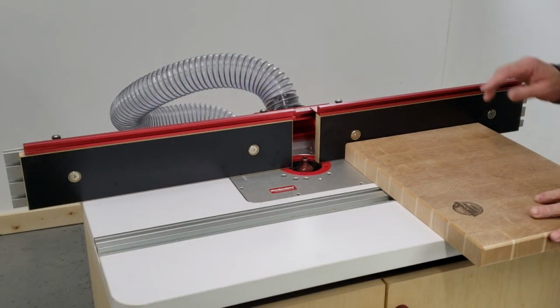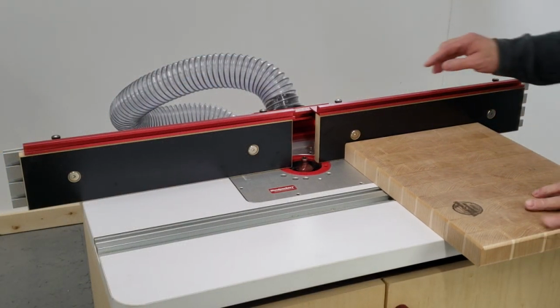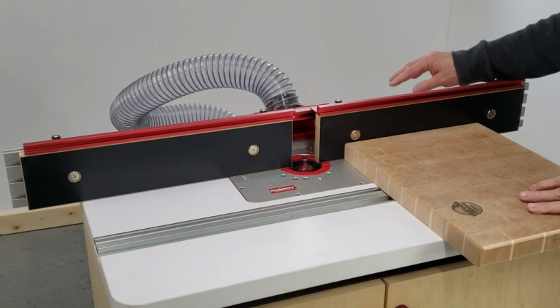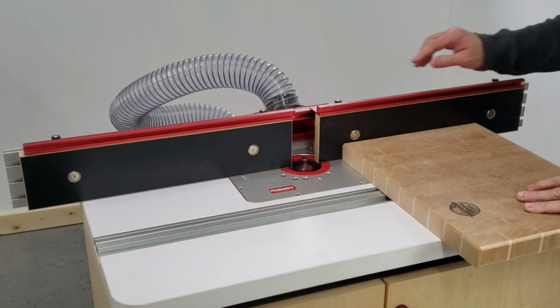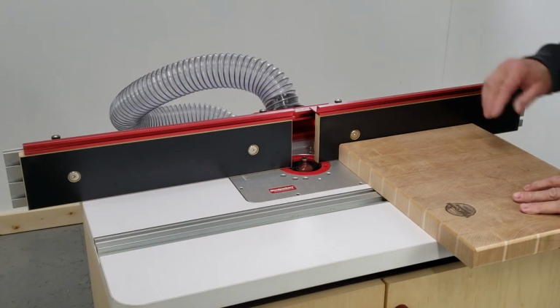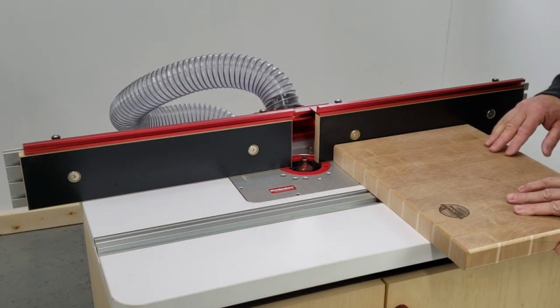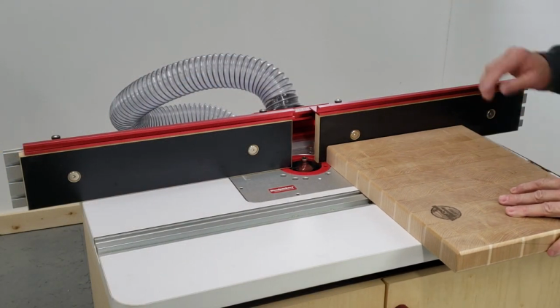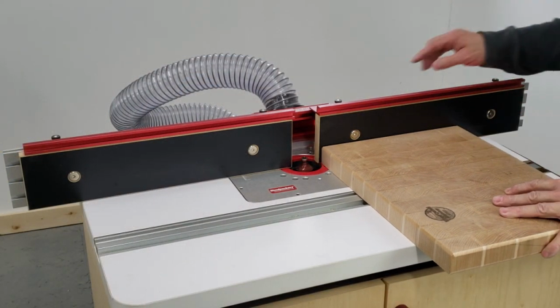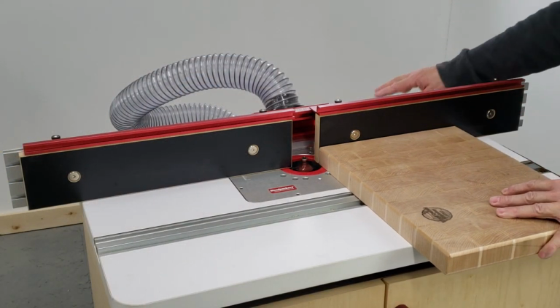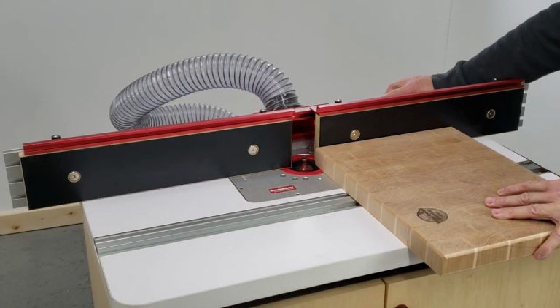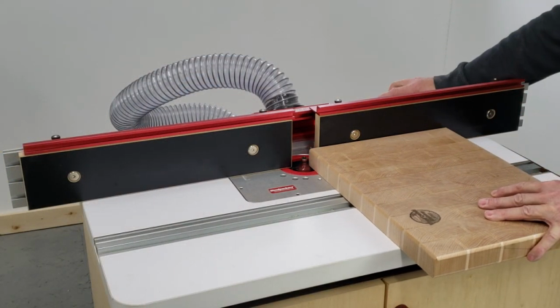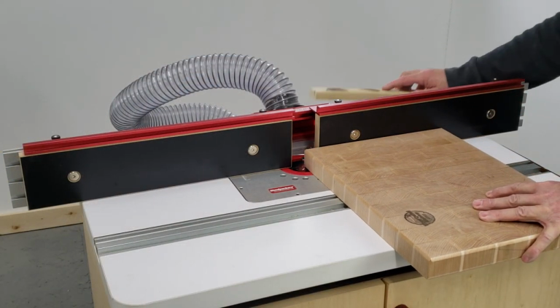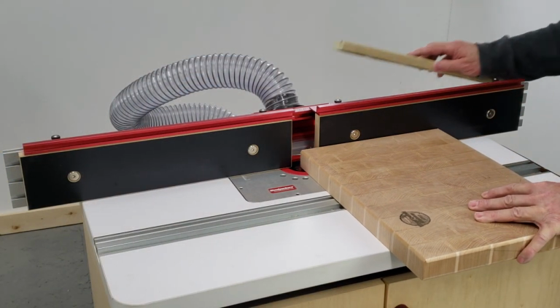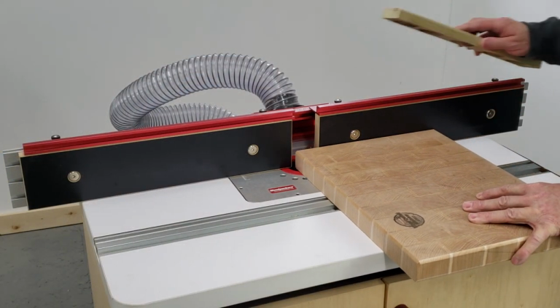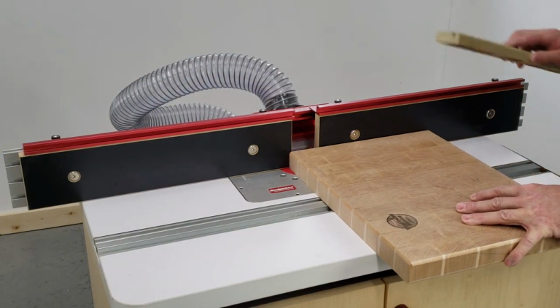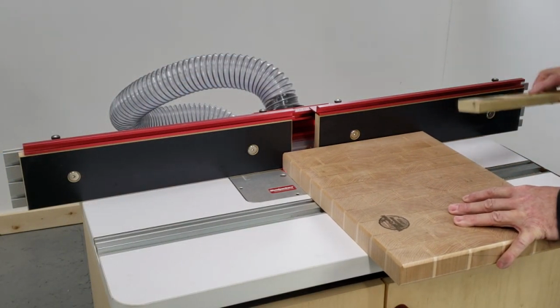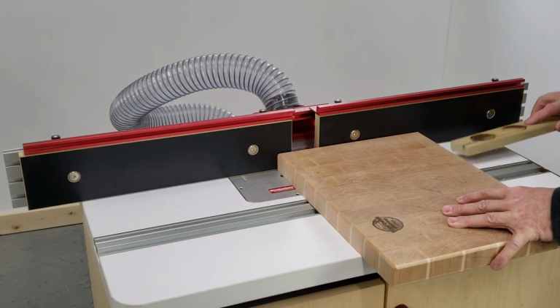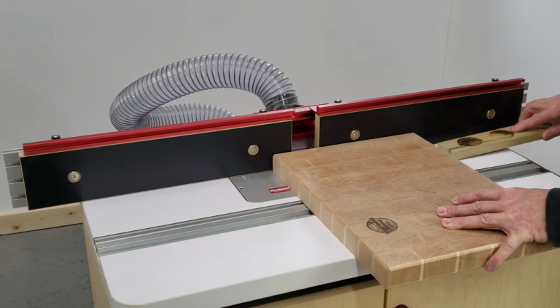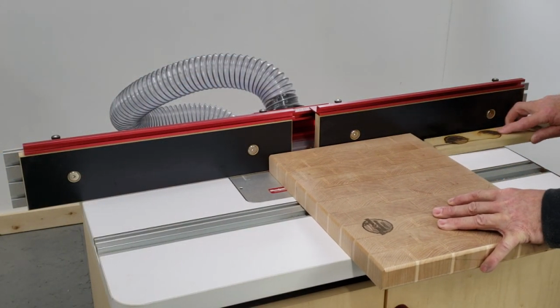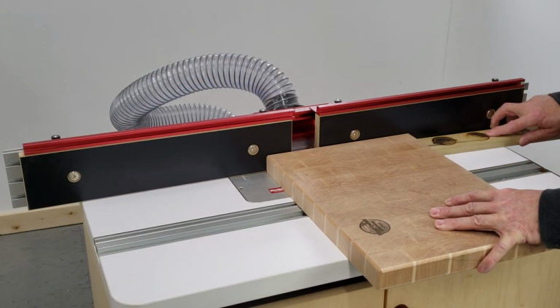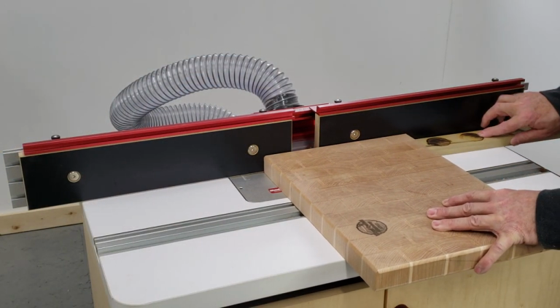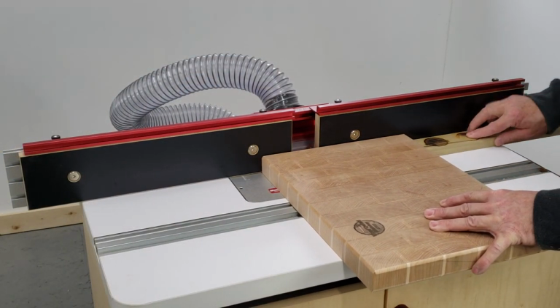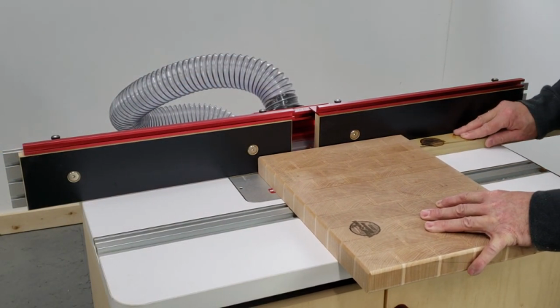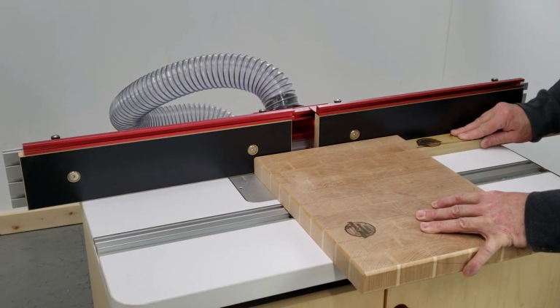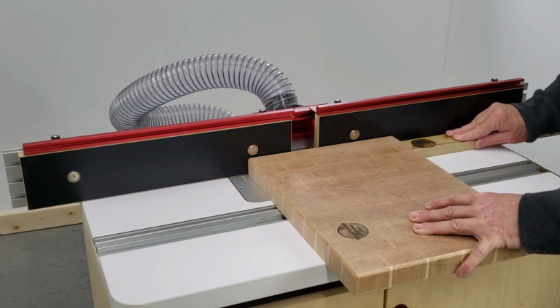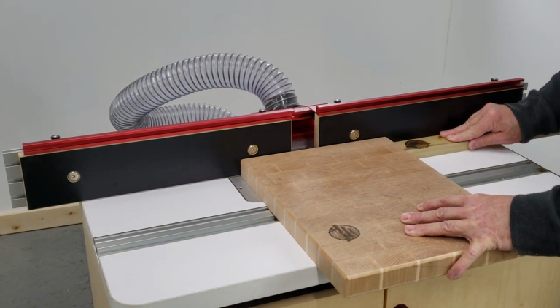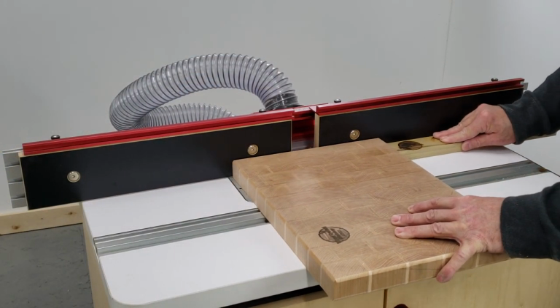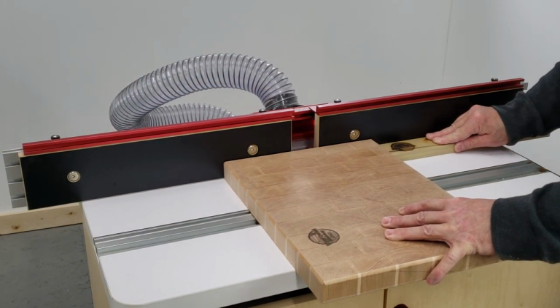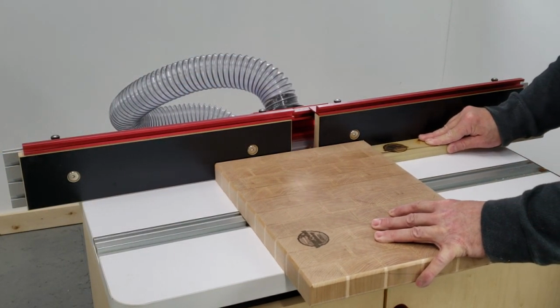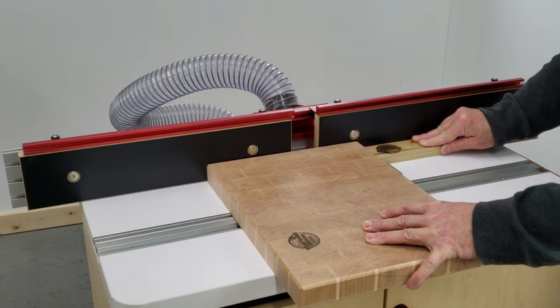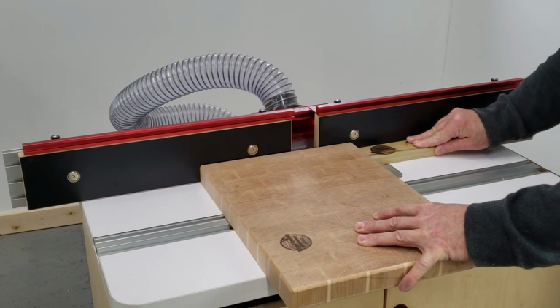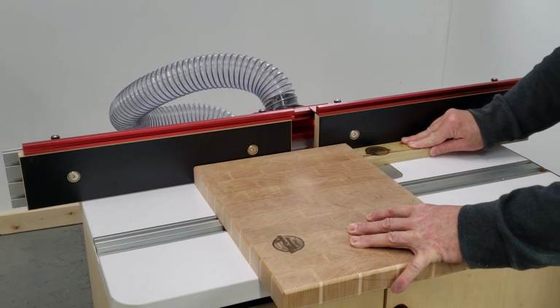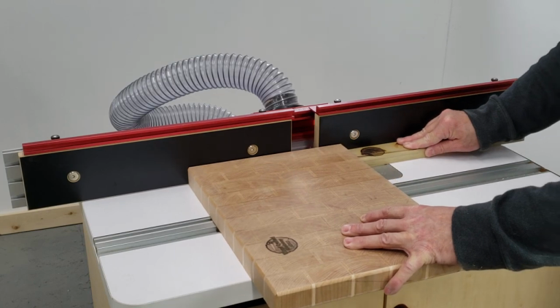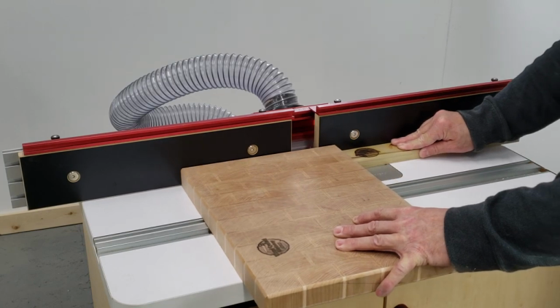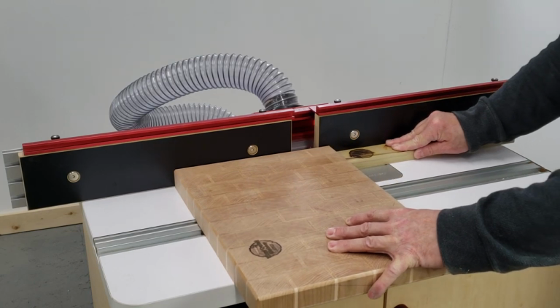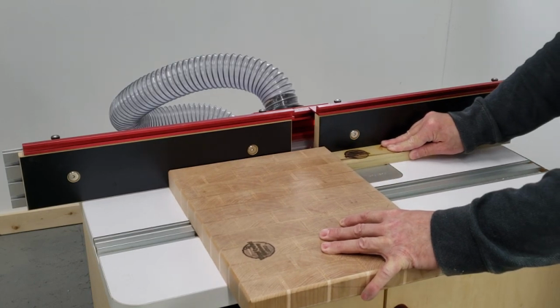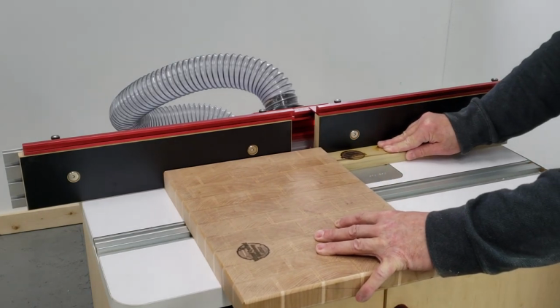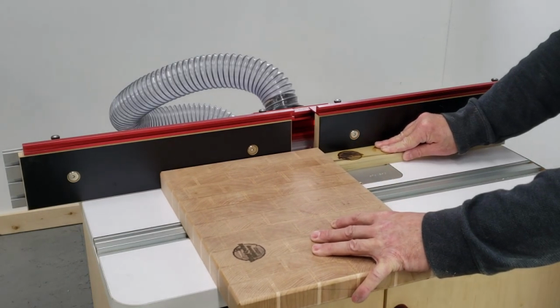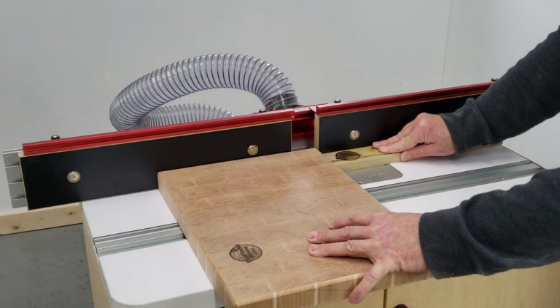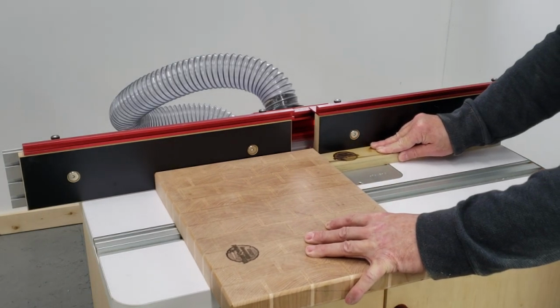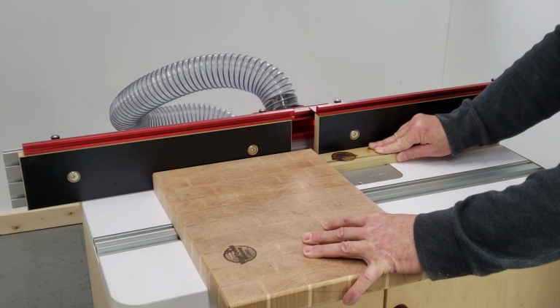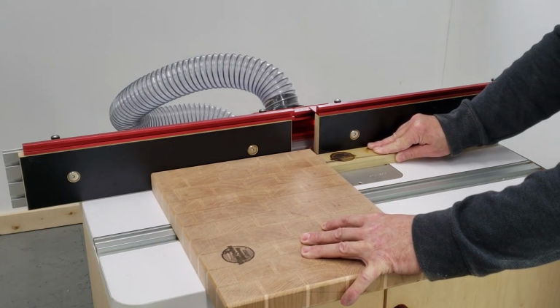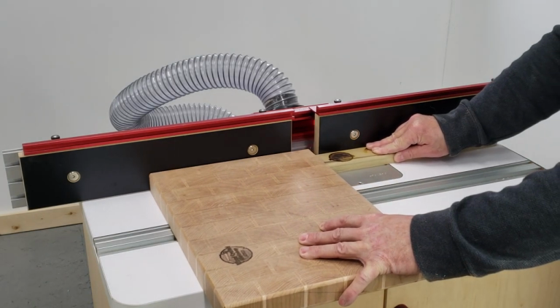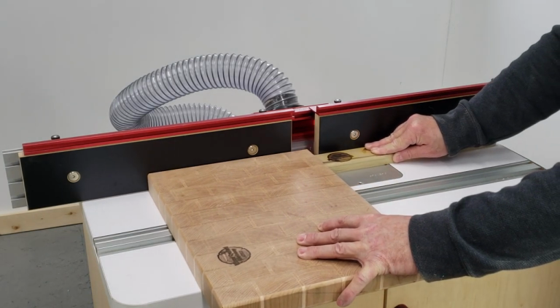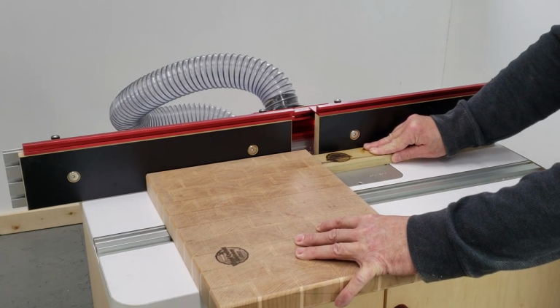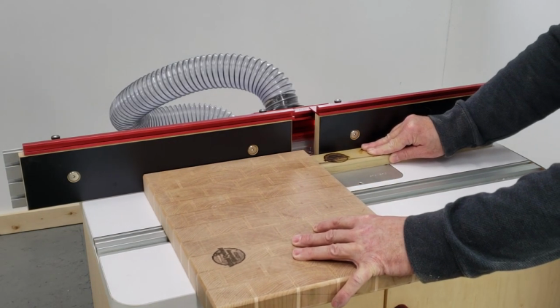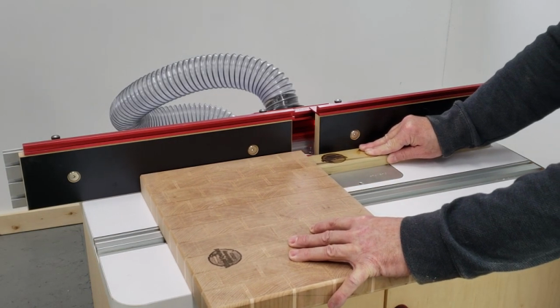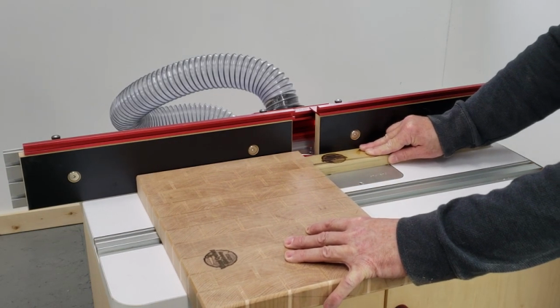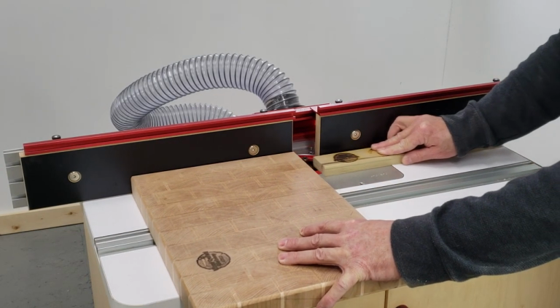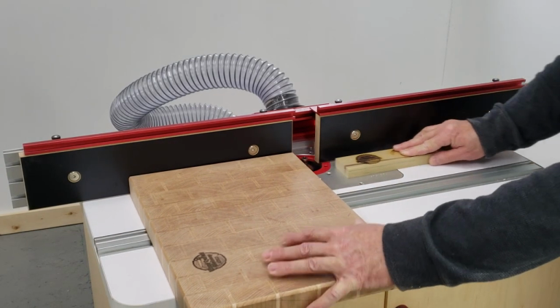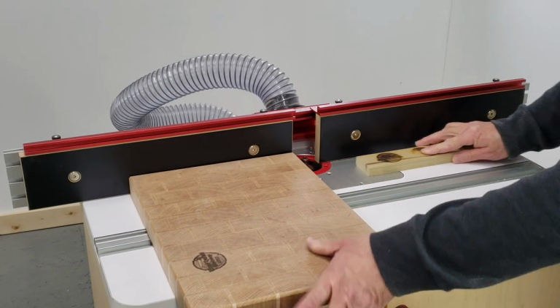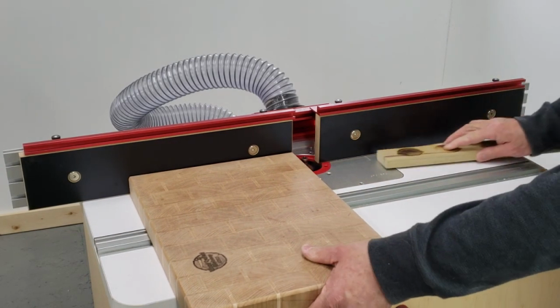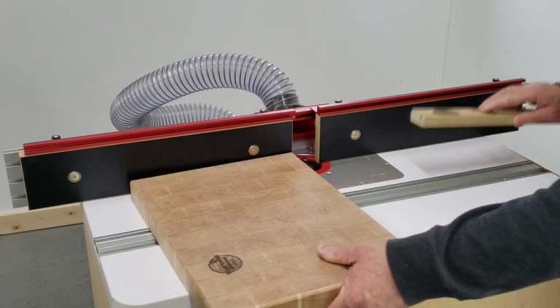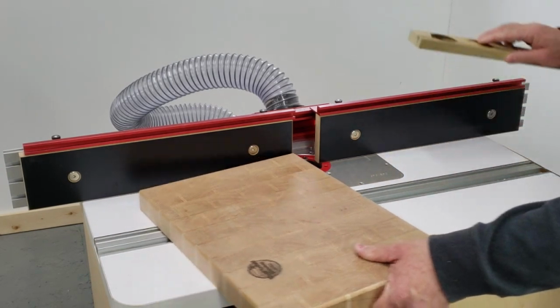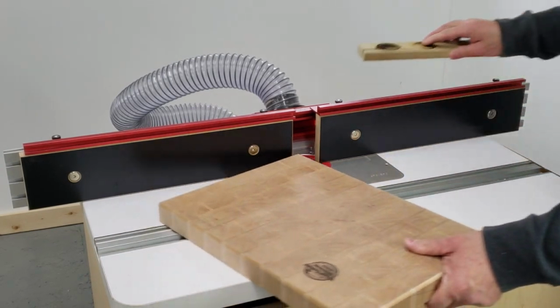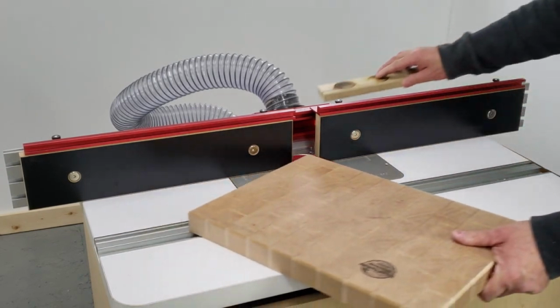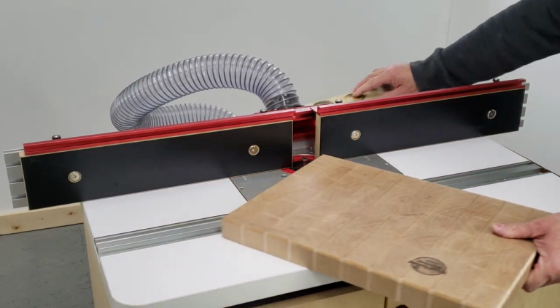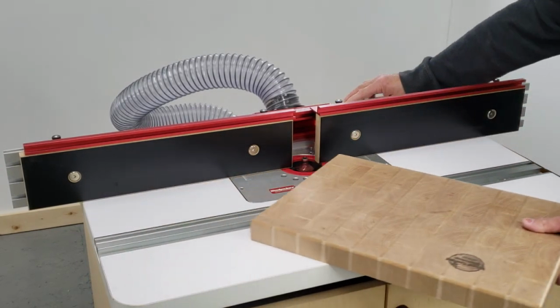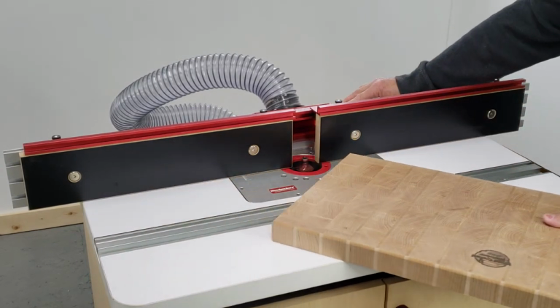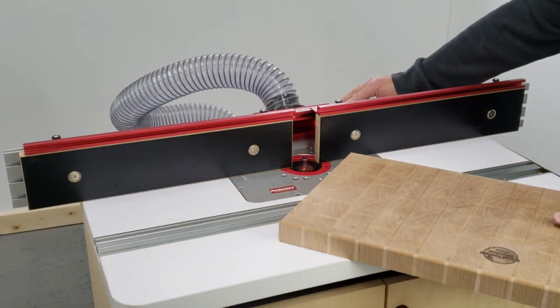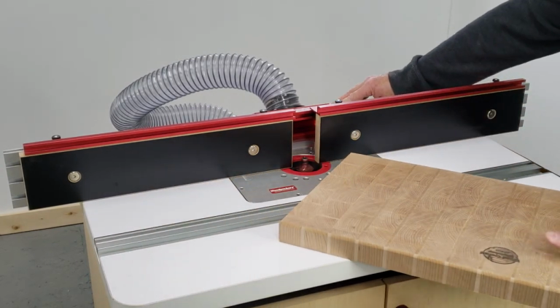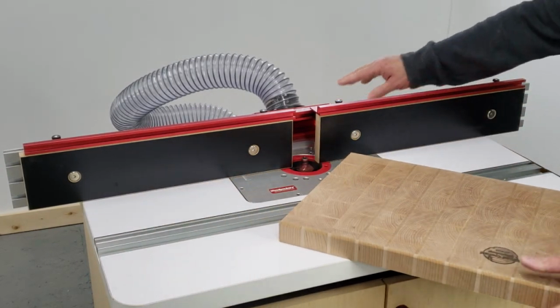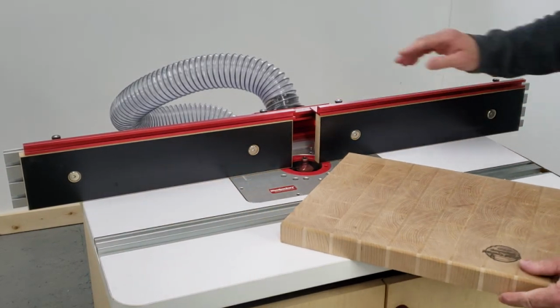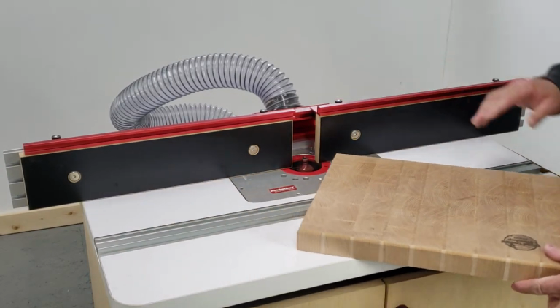And from there it's the router table to round over the edges. I wasn't sure if I should go with a chamfer or round-over; I decided to go with a round-over on this.